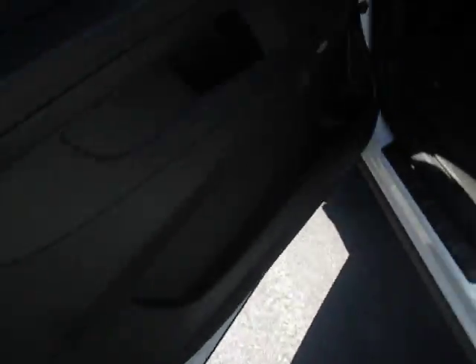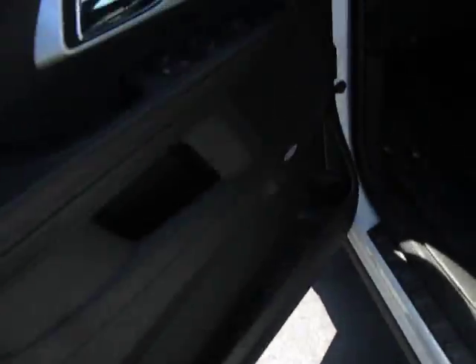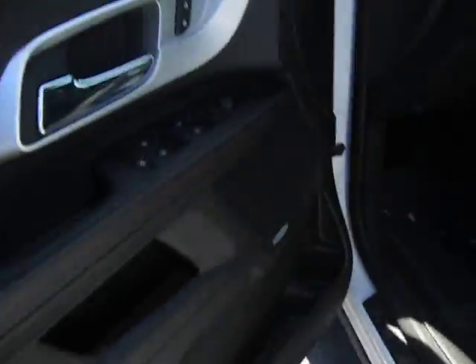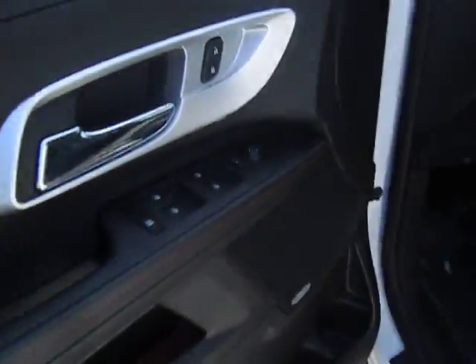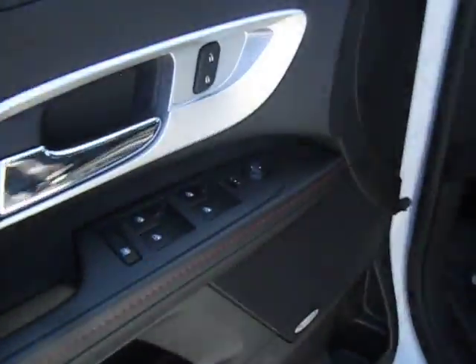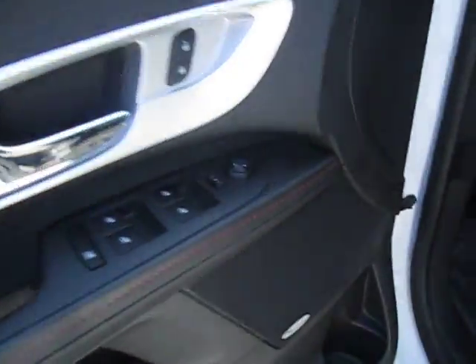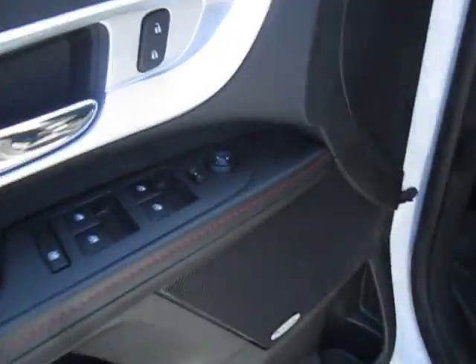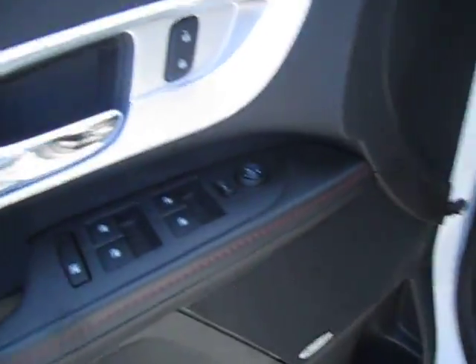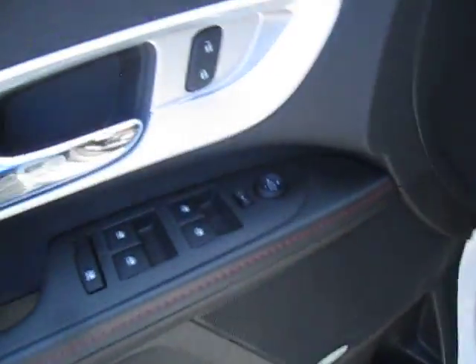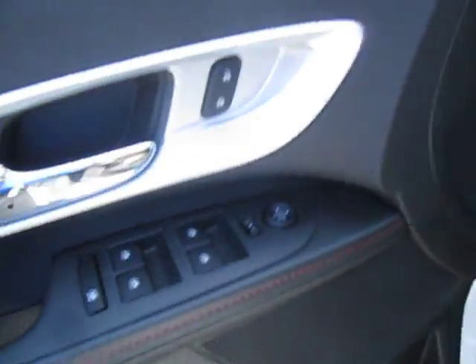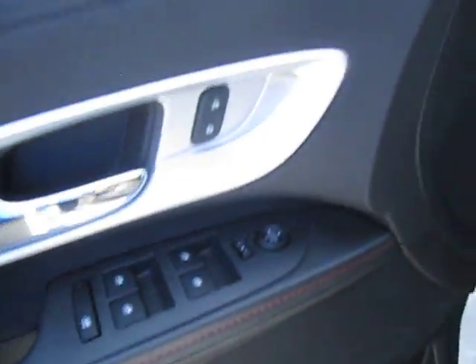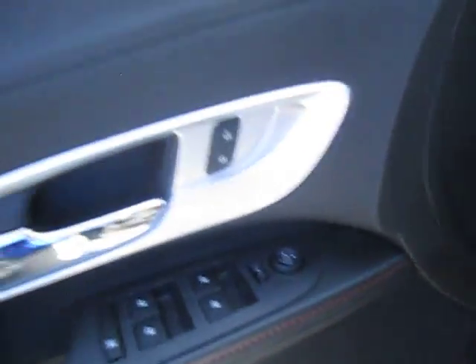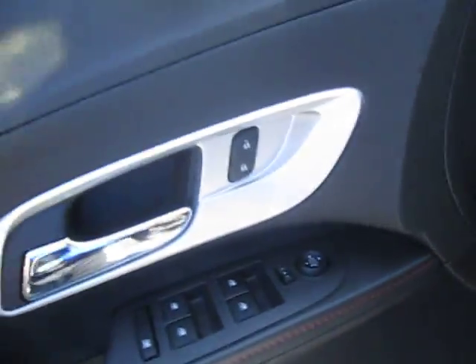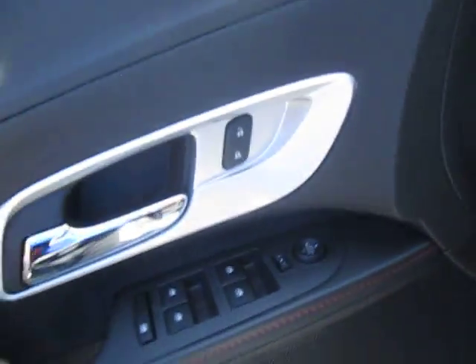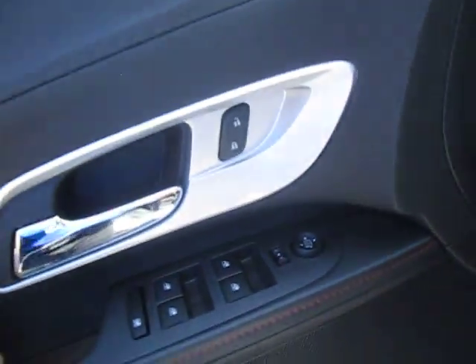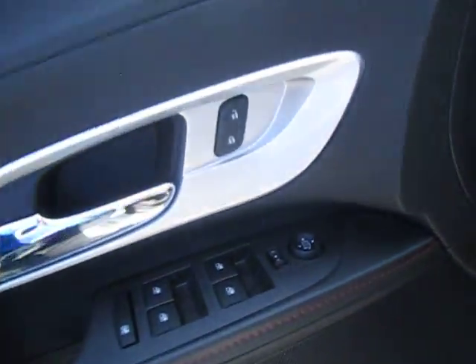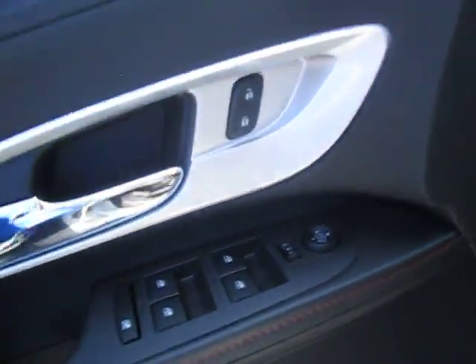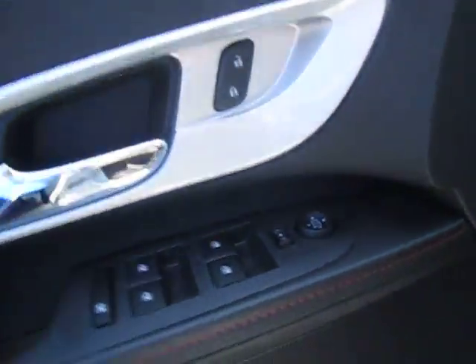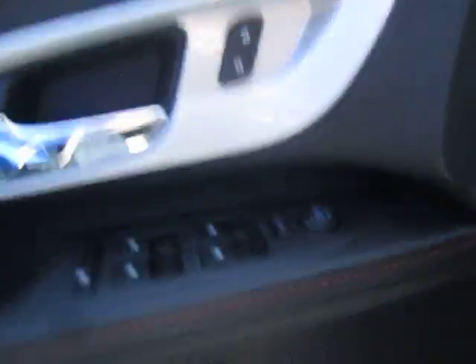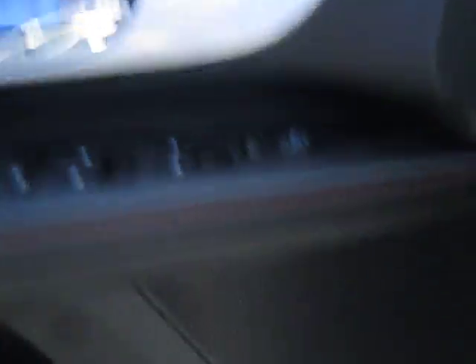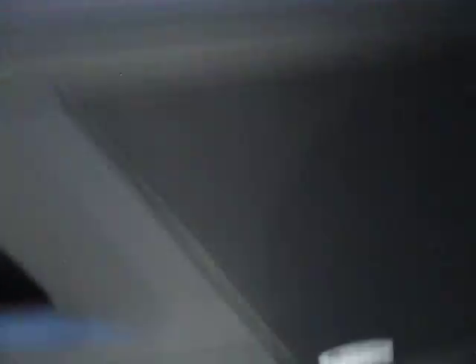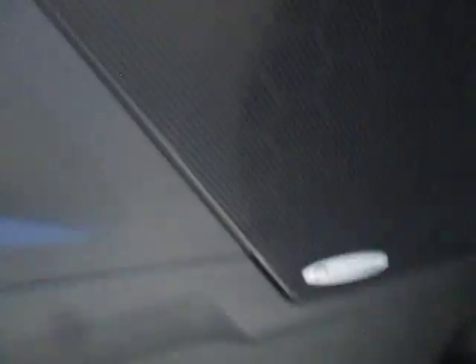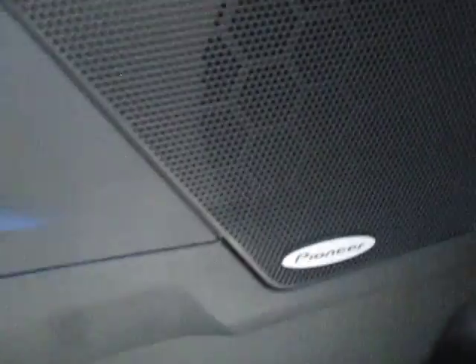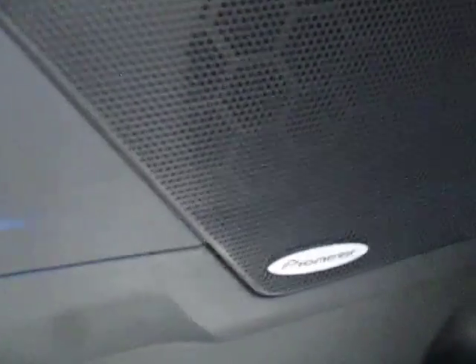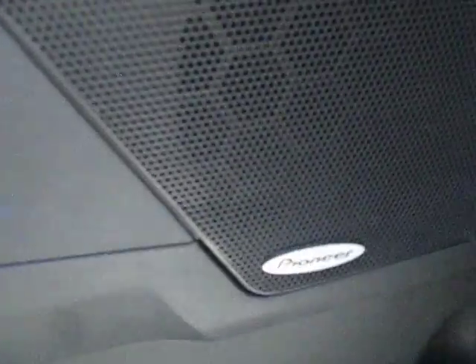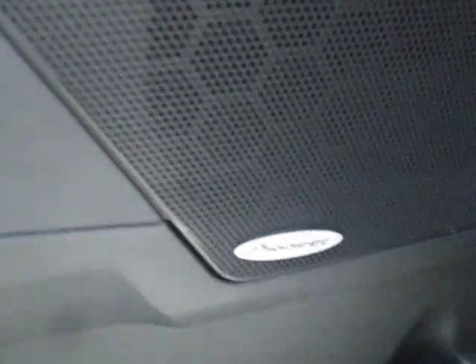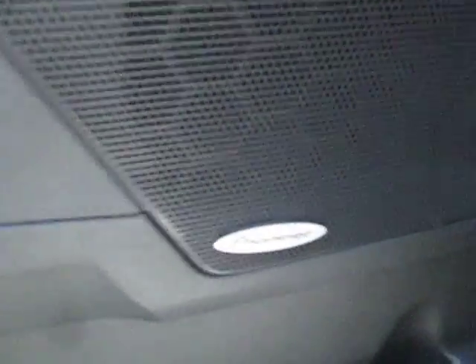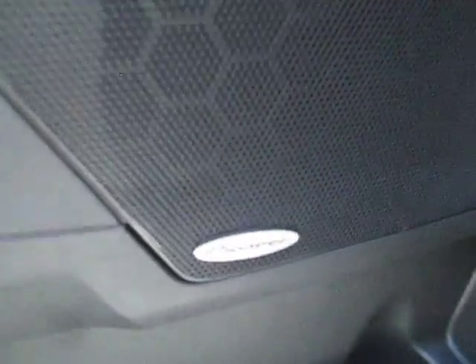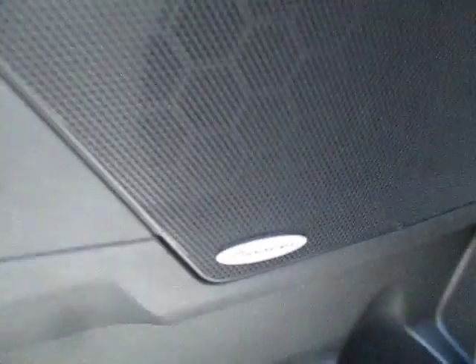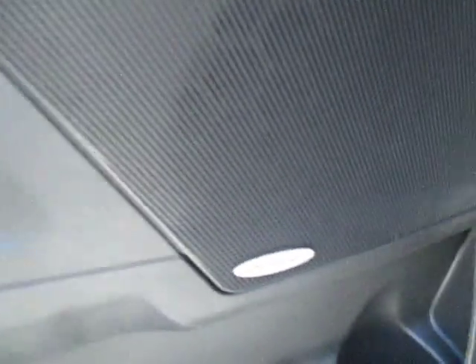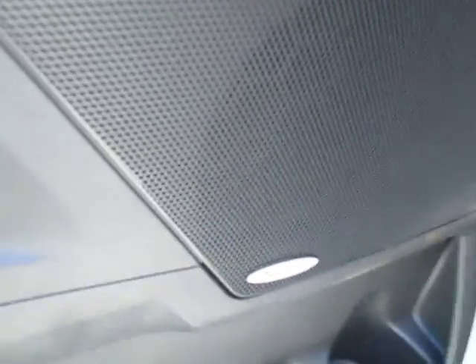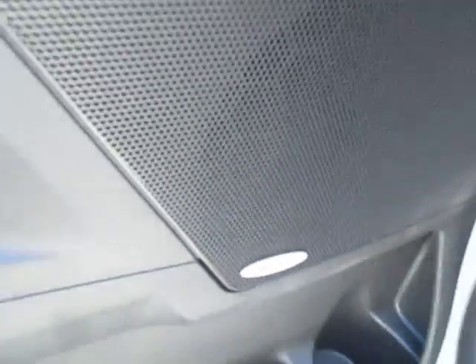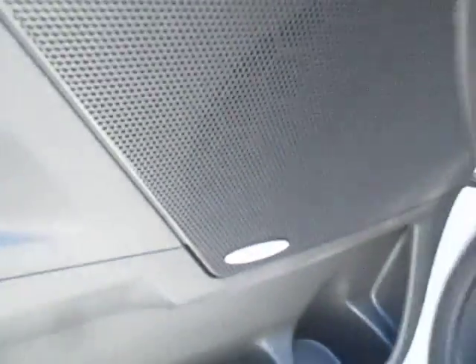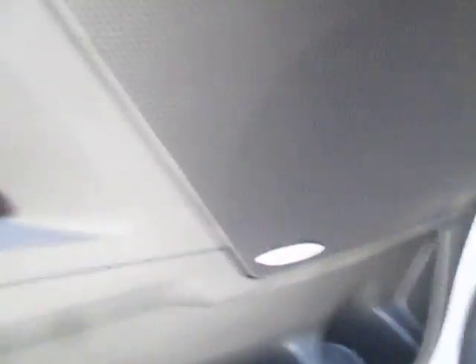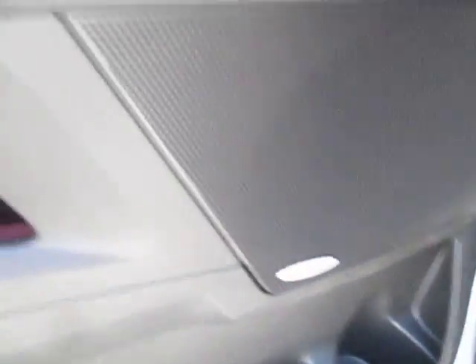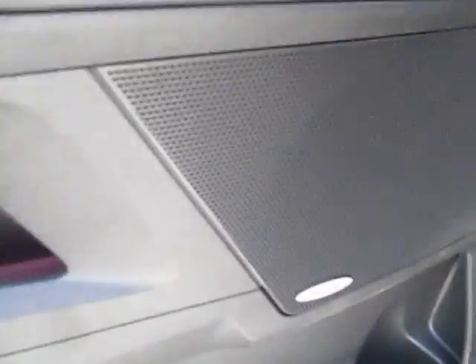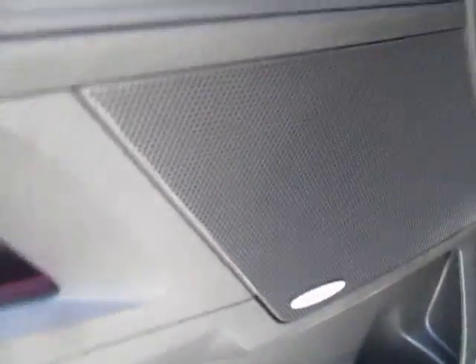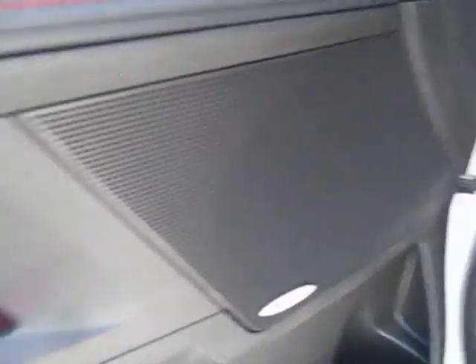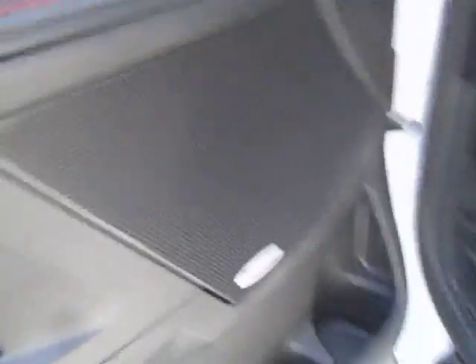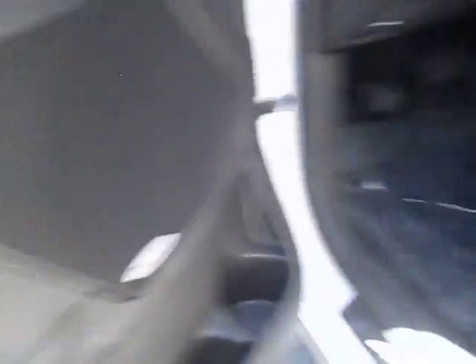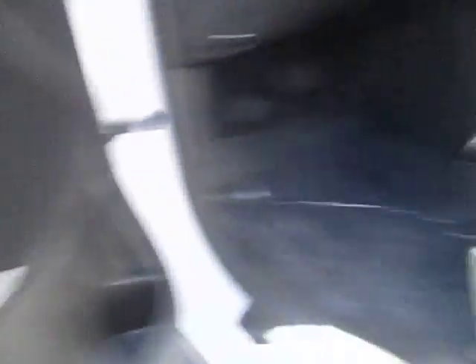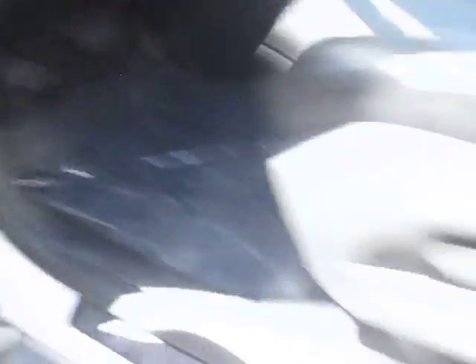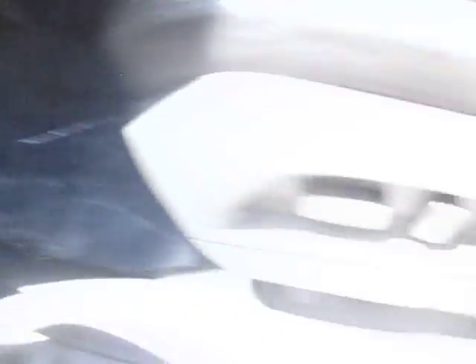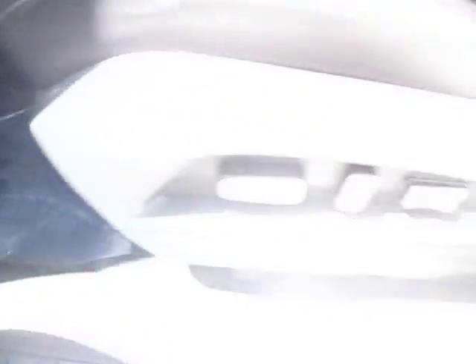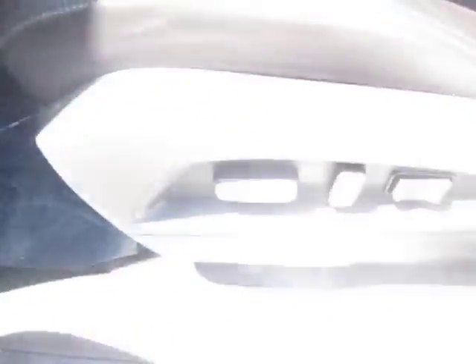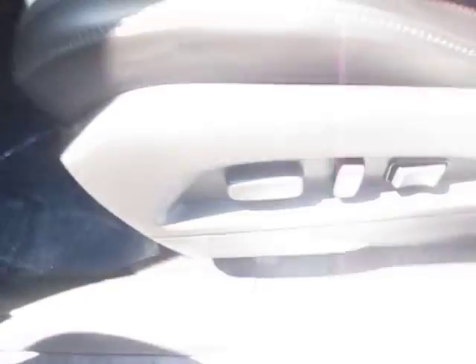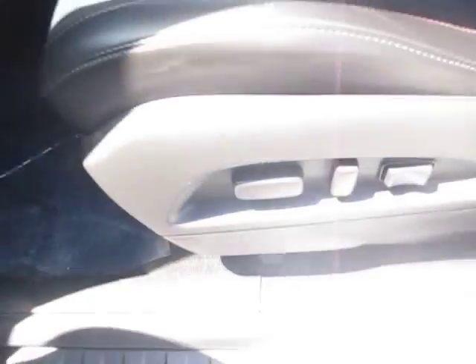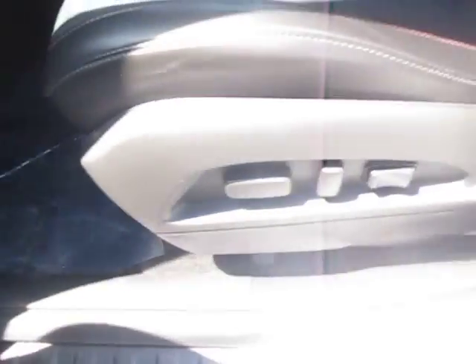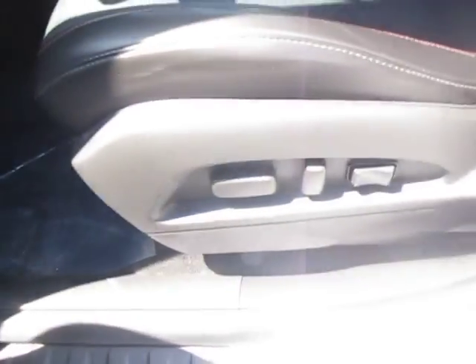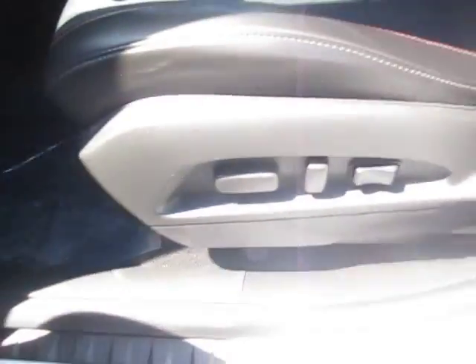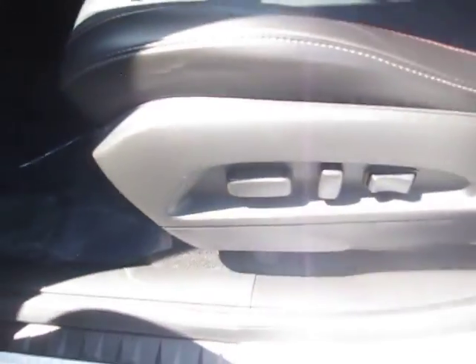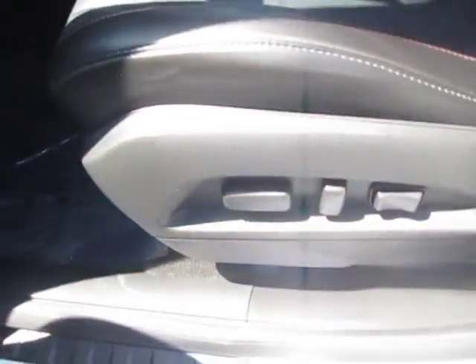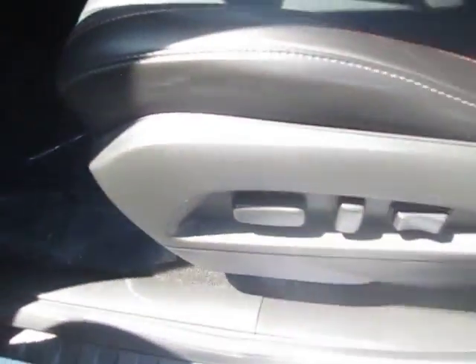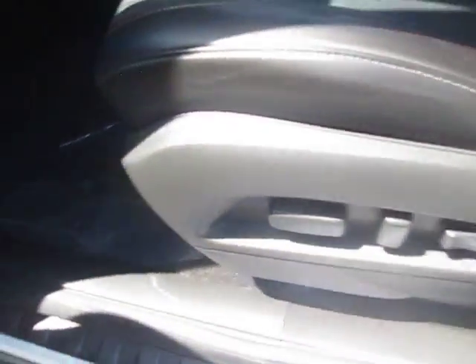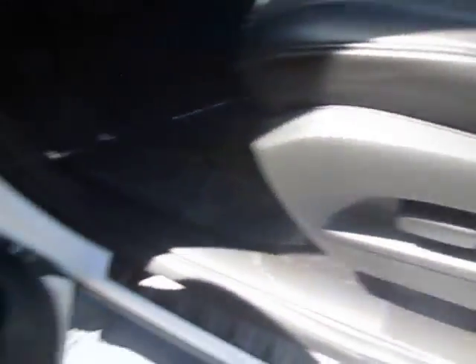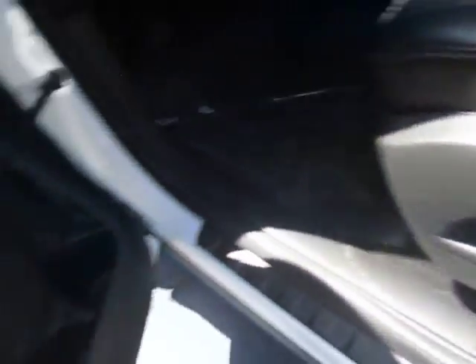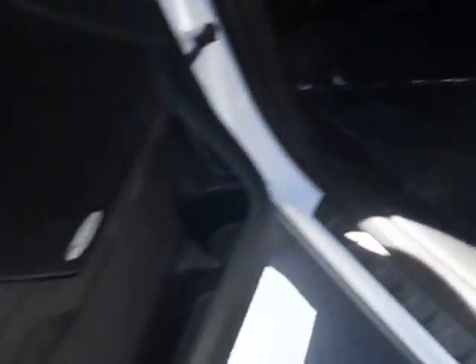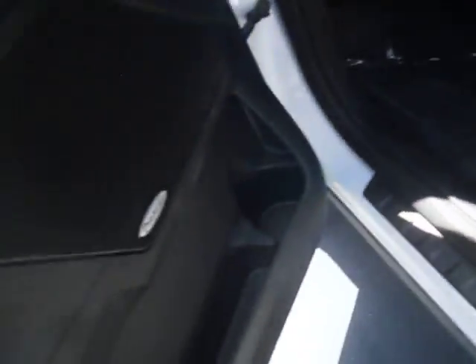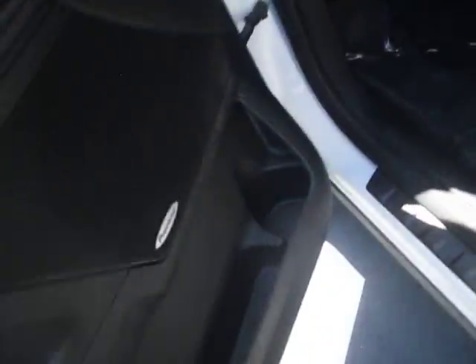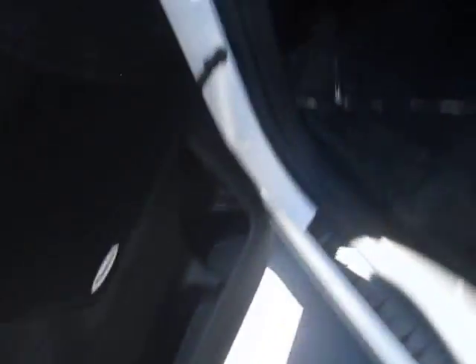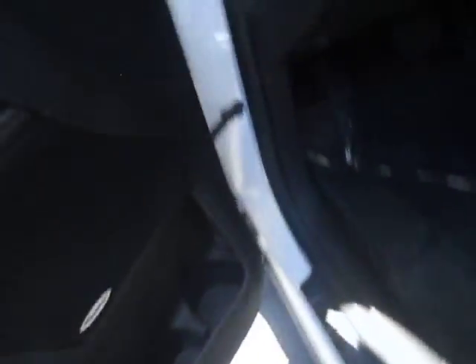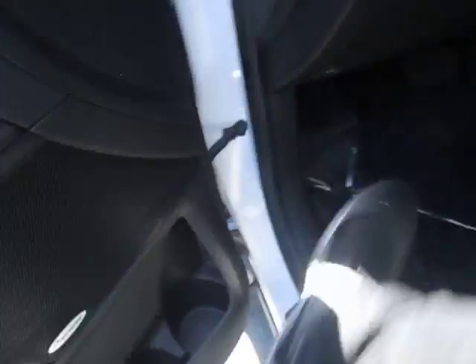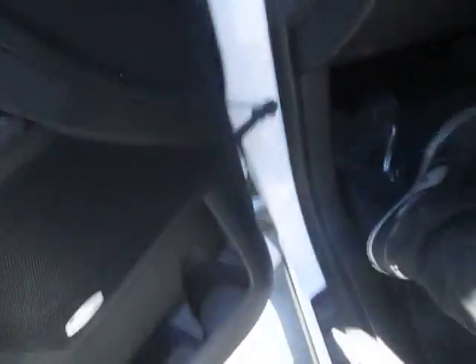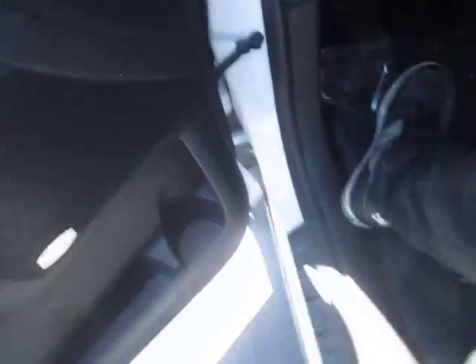Automatic door locks, windows, mirror control, and down below is our Pioneer stereo system all throughout the car. Automatic seats down below — hop inside.